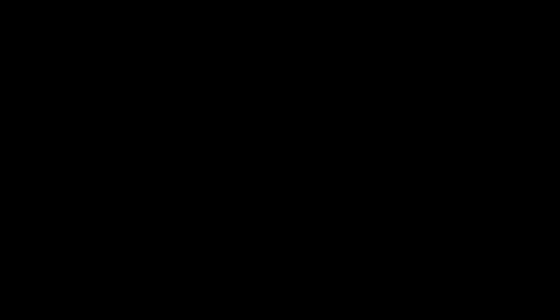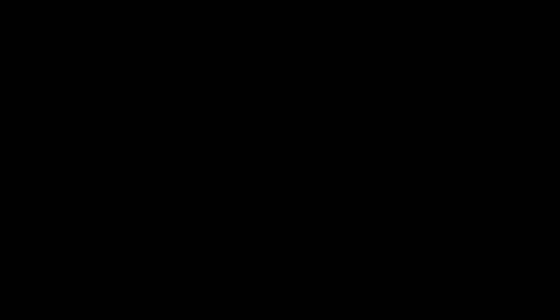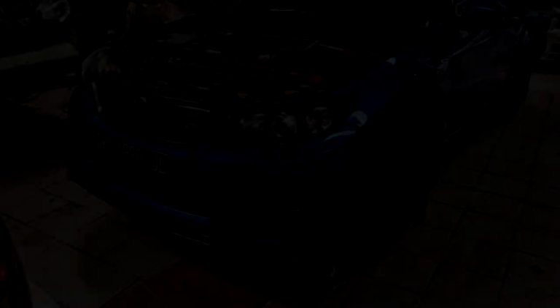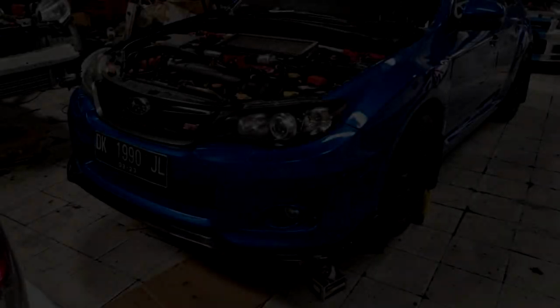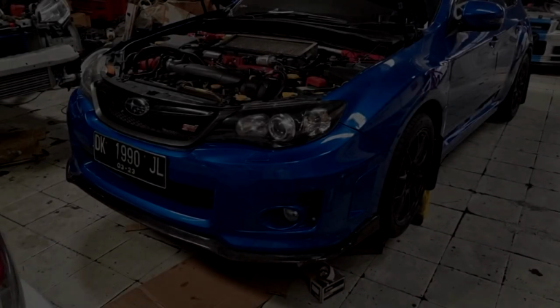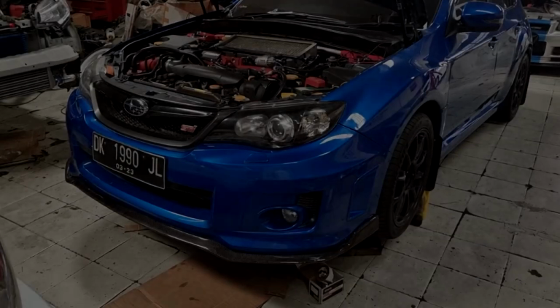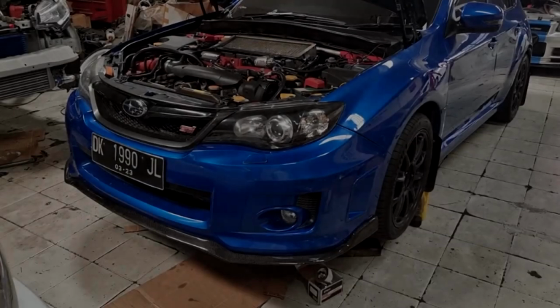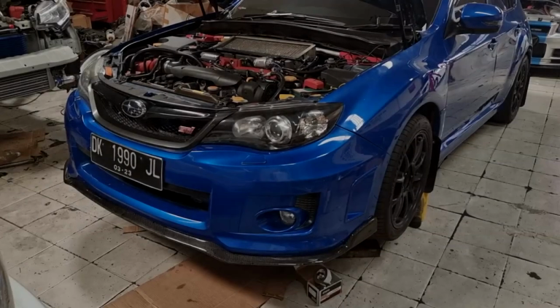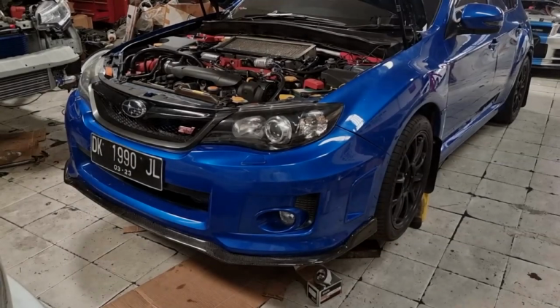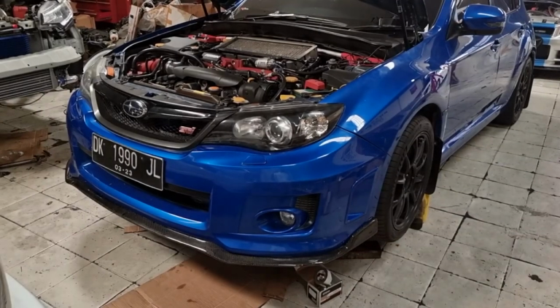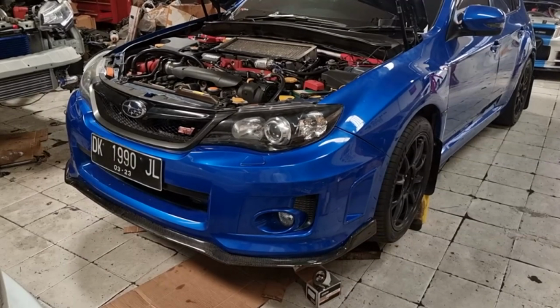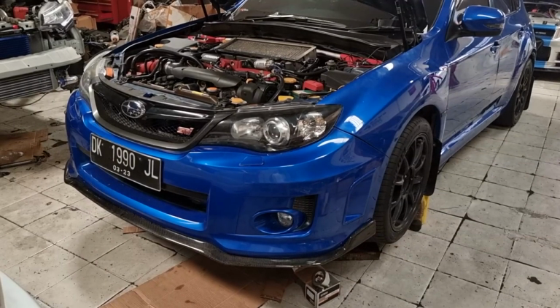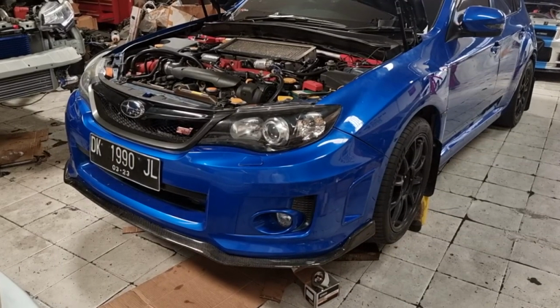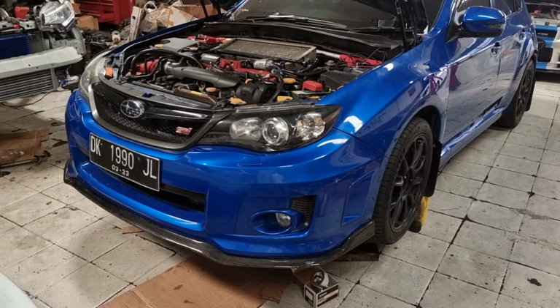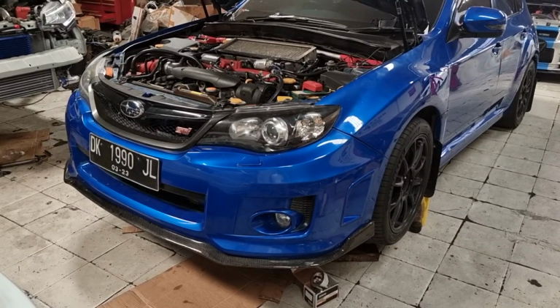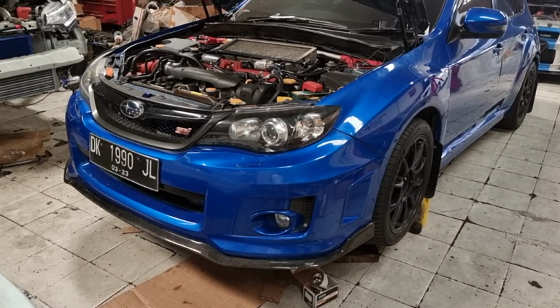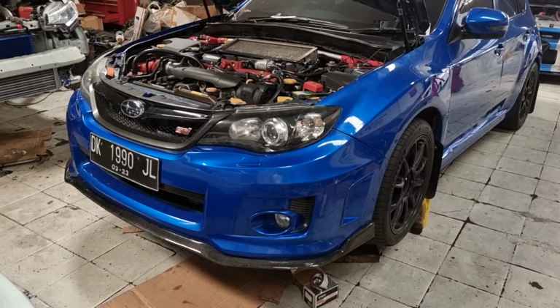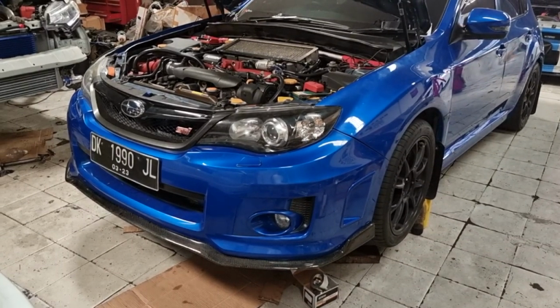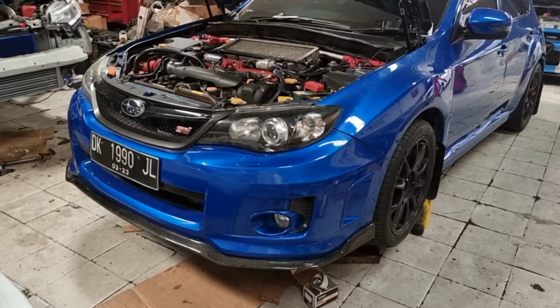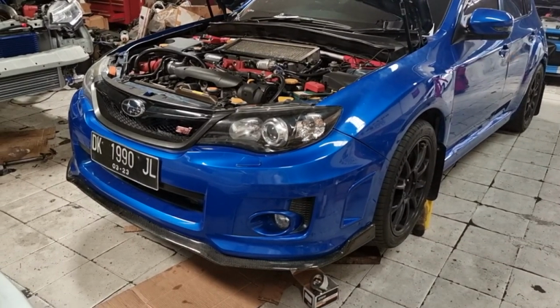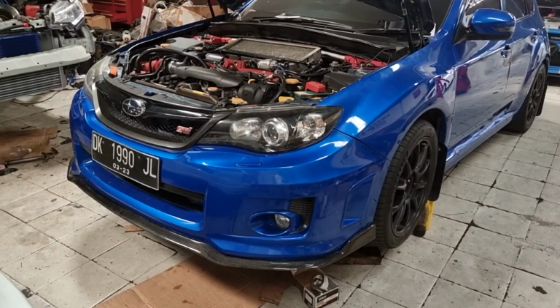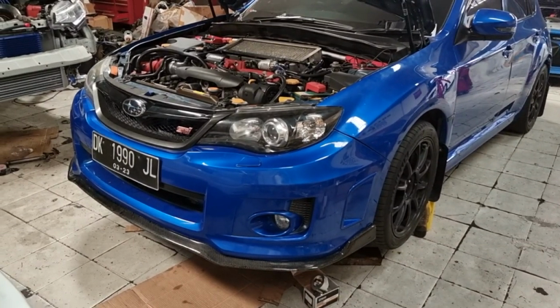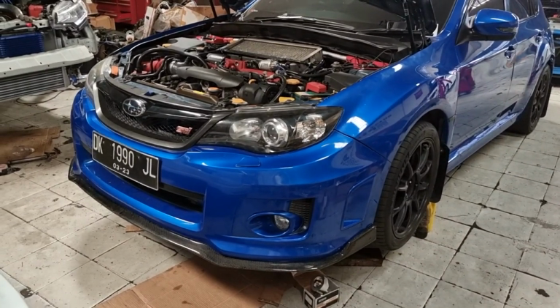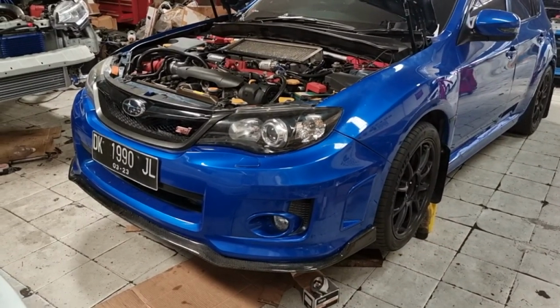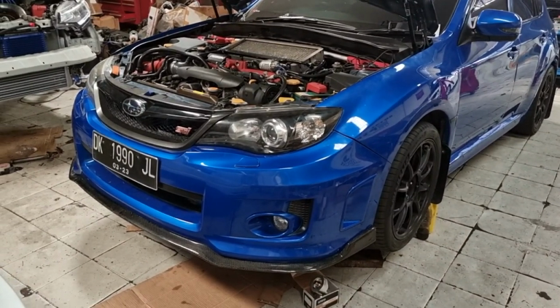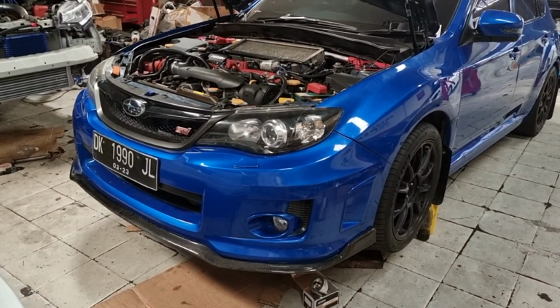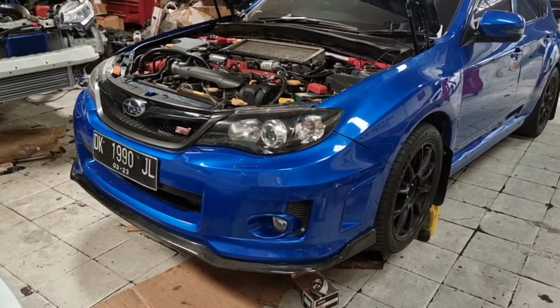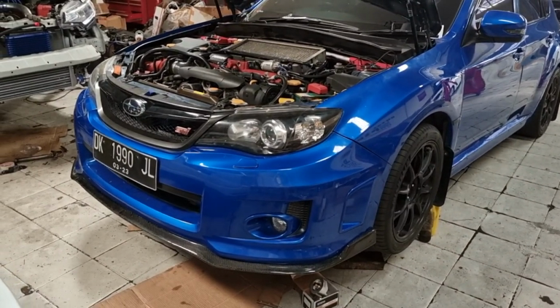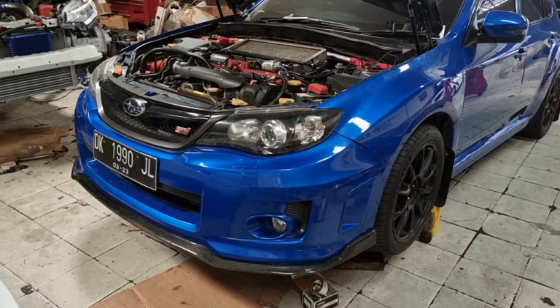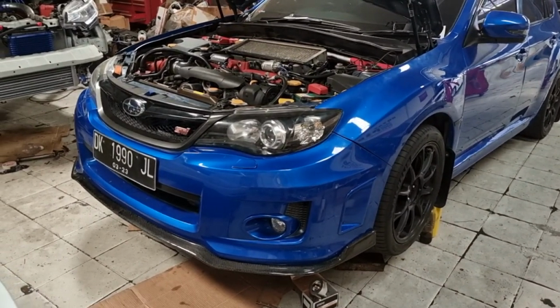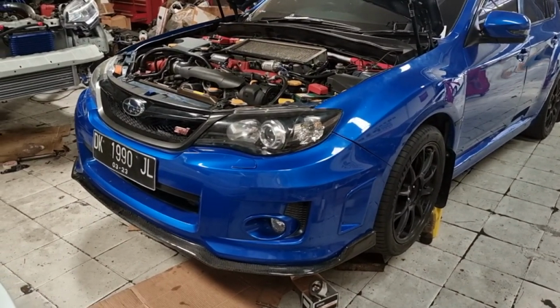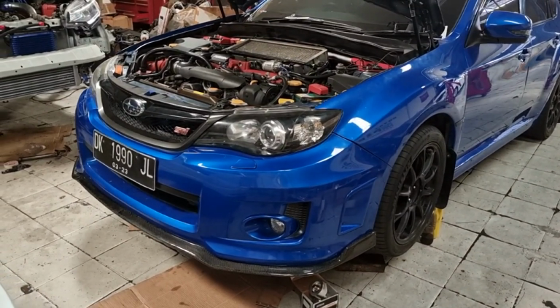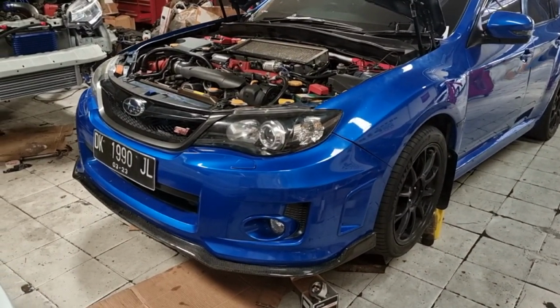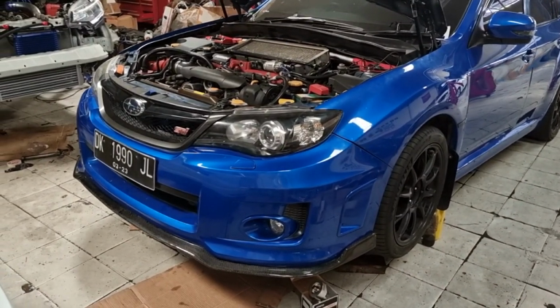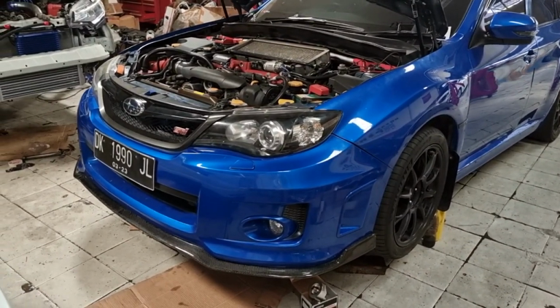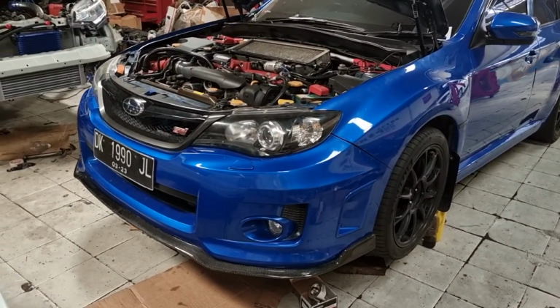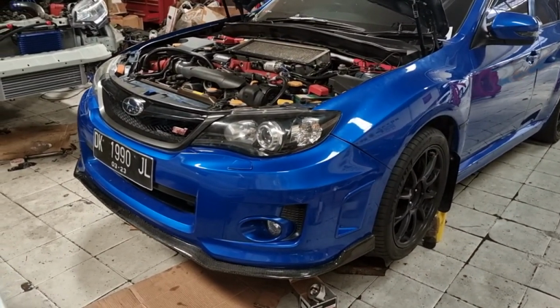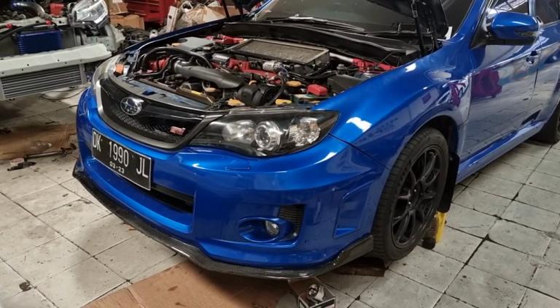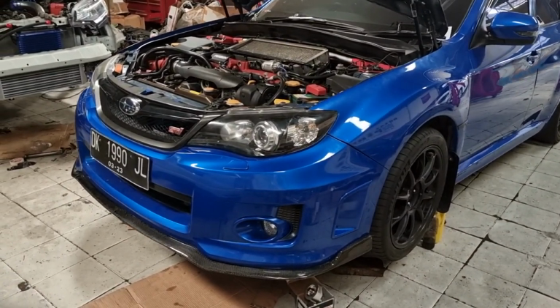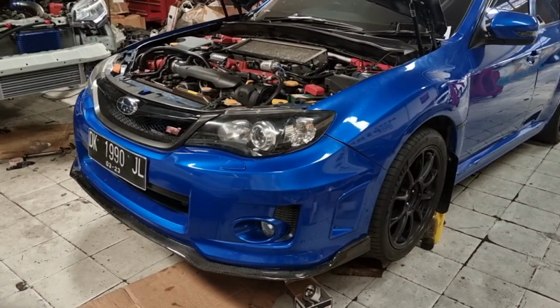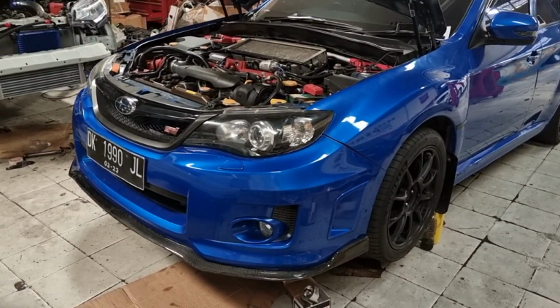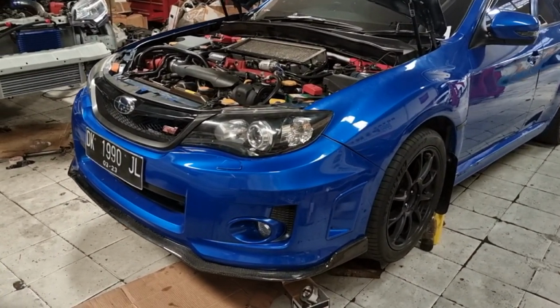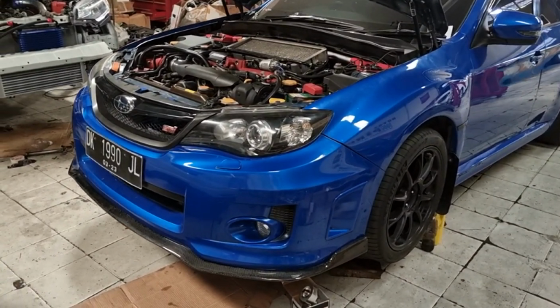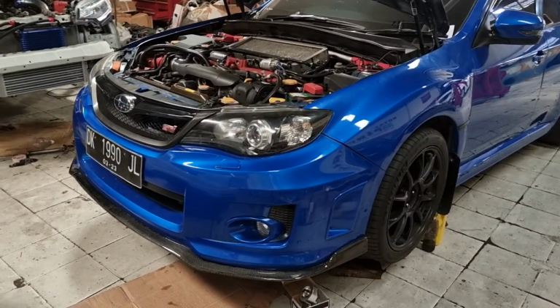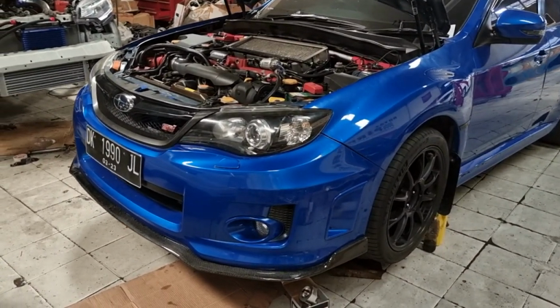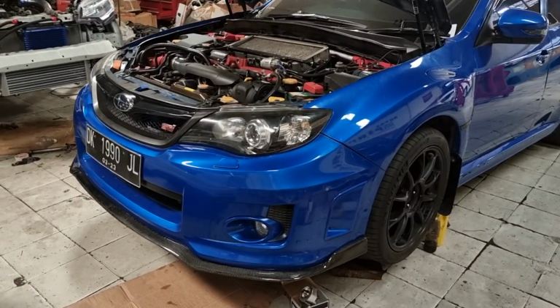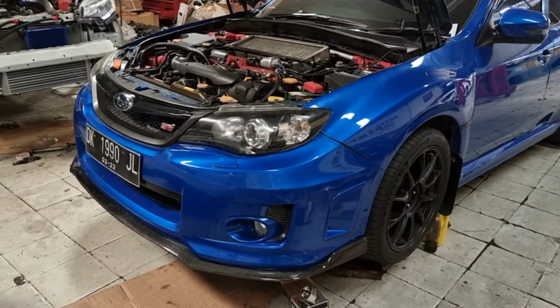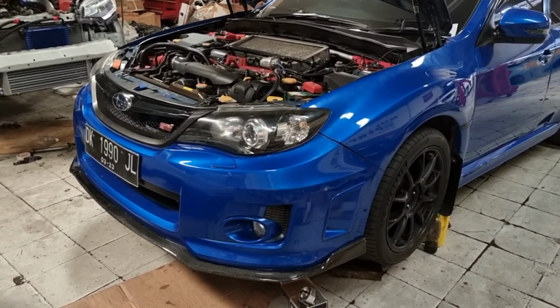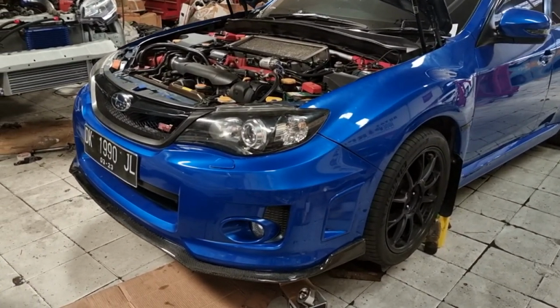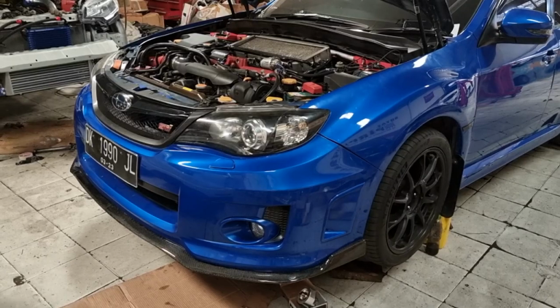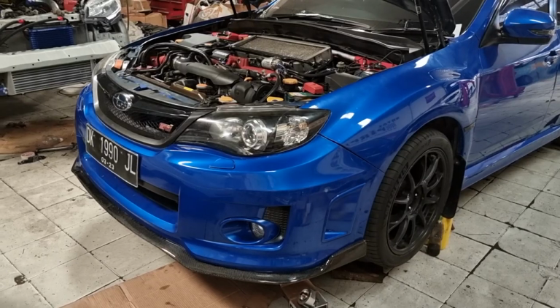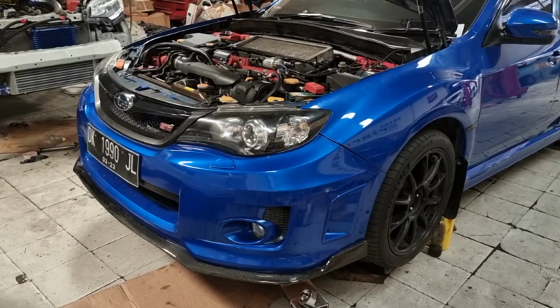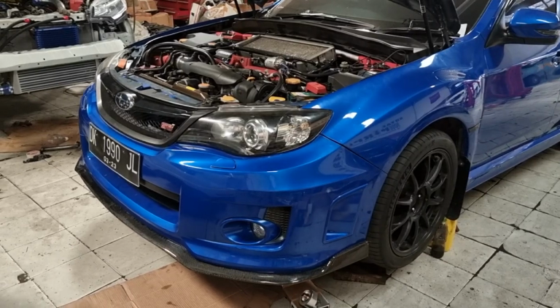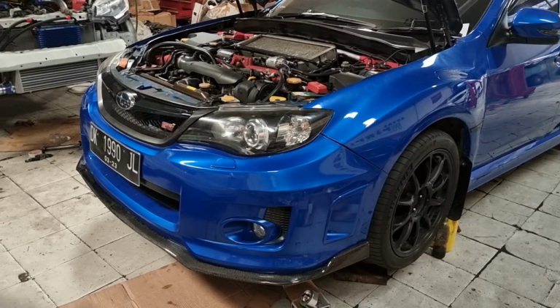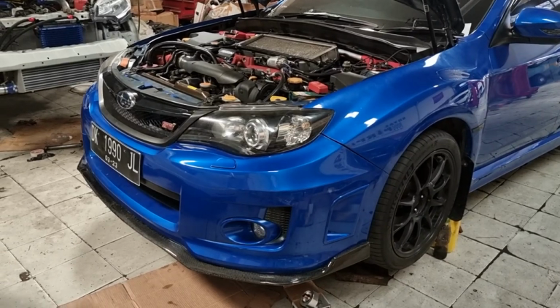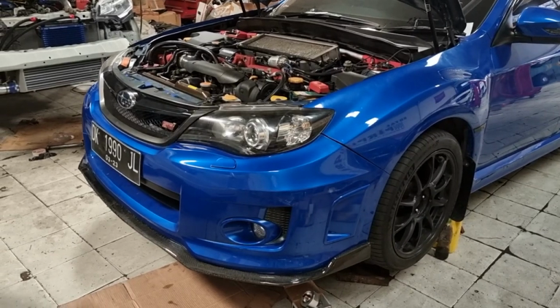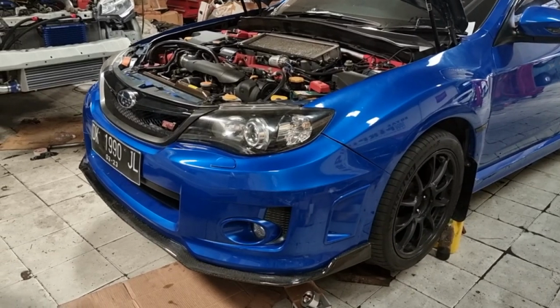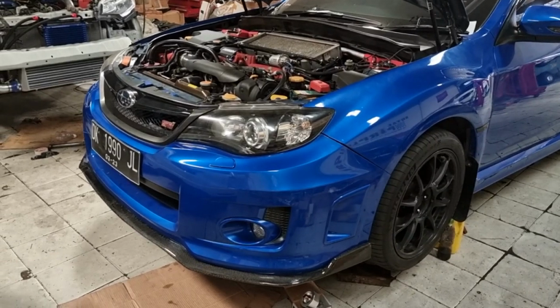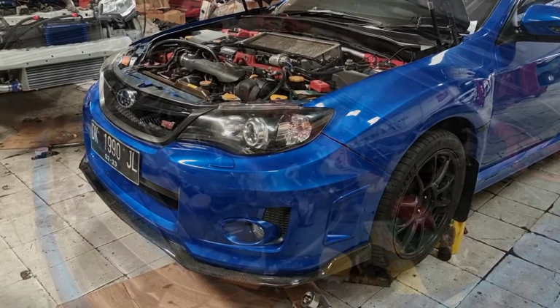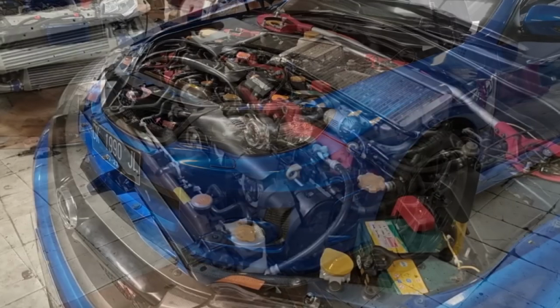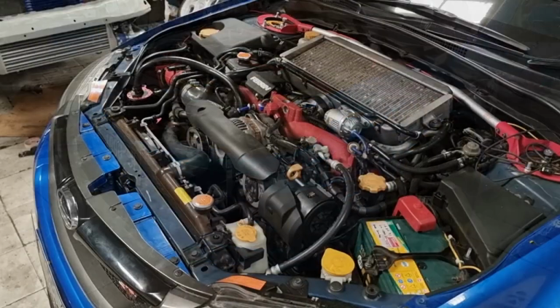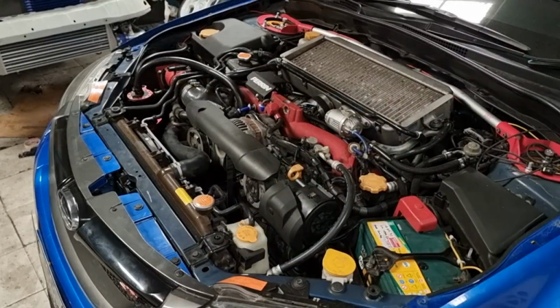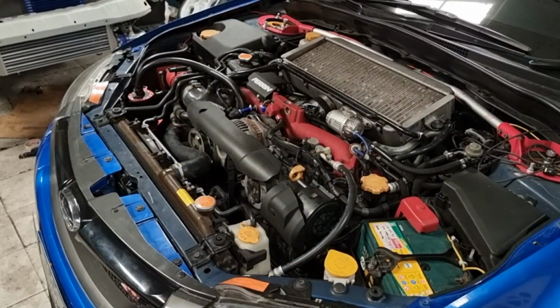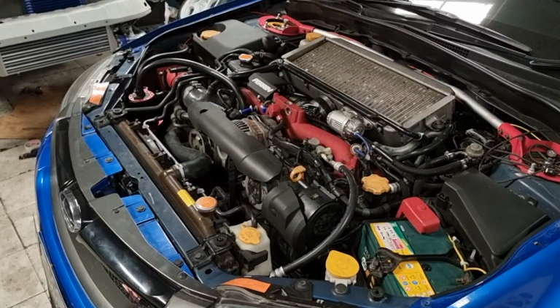Hey guys, welcome back to the channel. Today we're going to be going into how you can prevent oil starvation on your EJ-powered Subi.